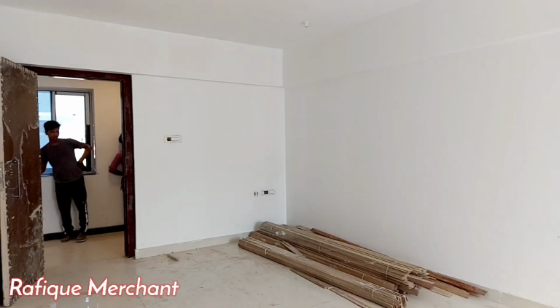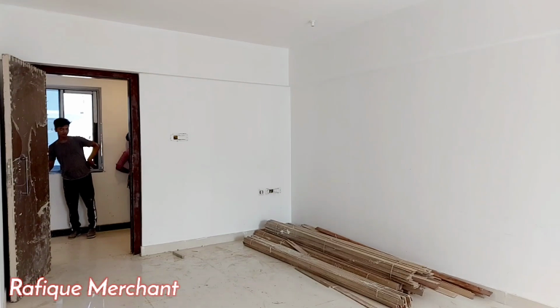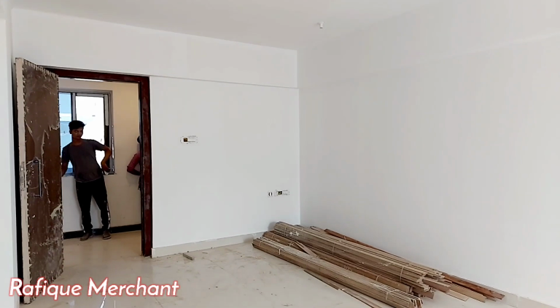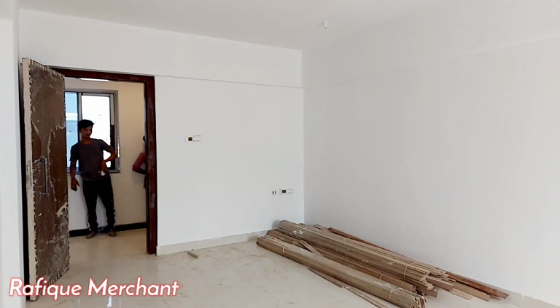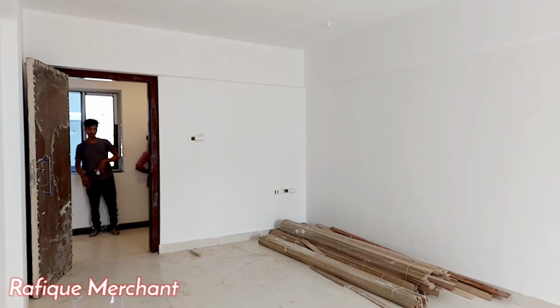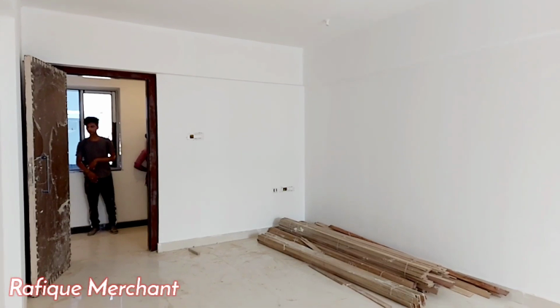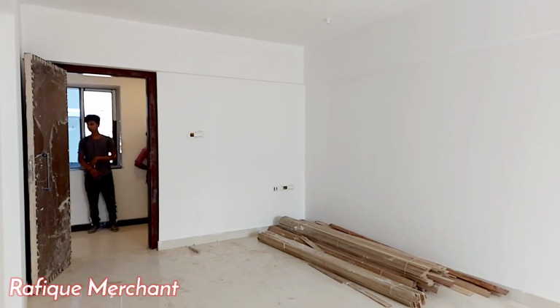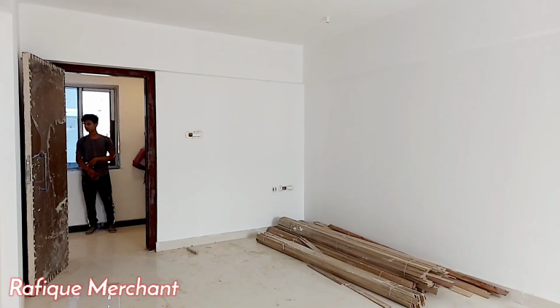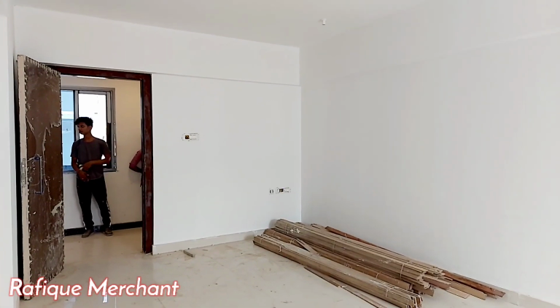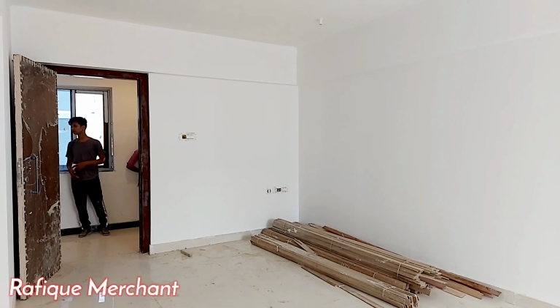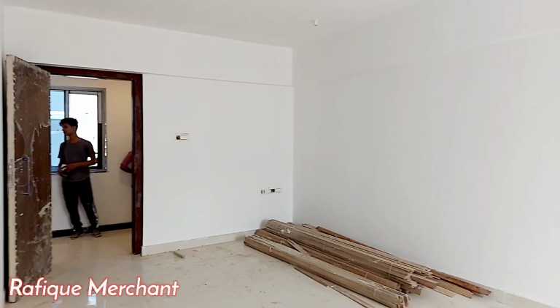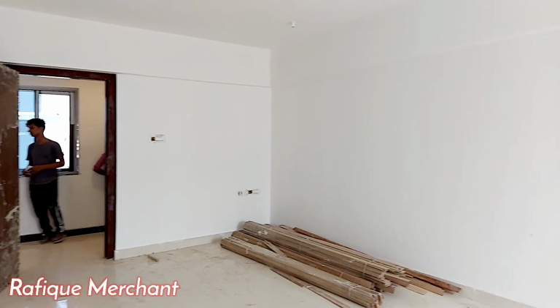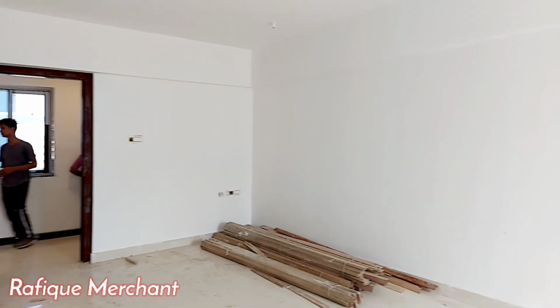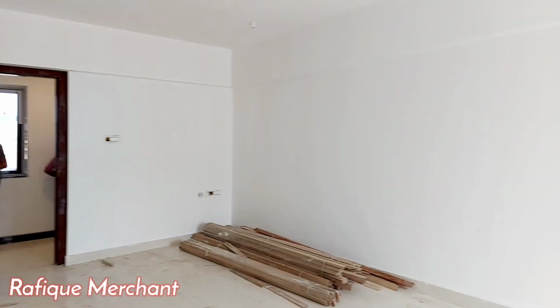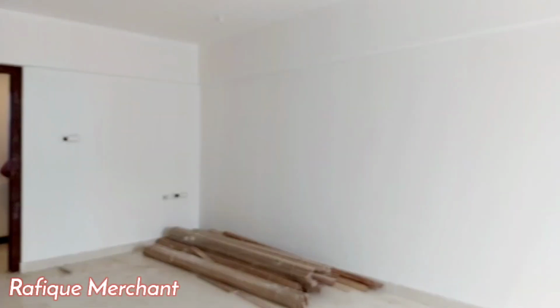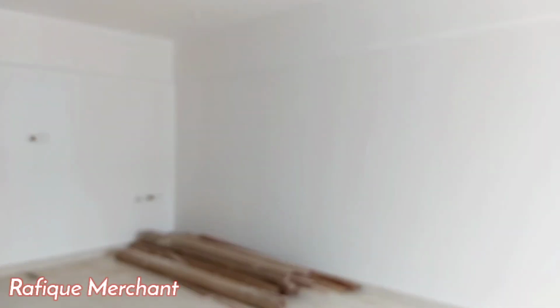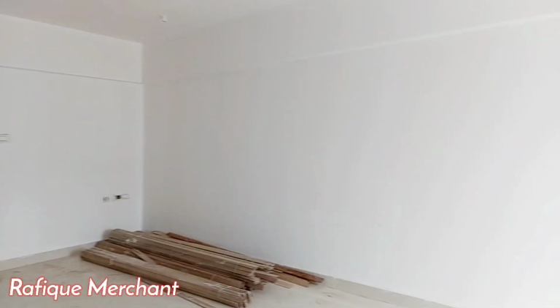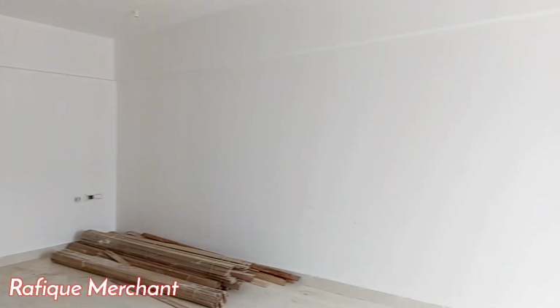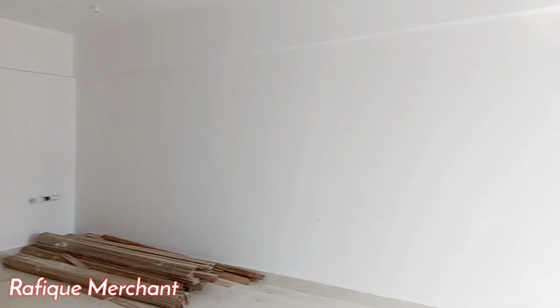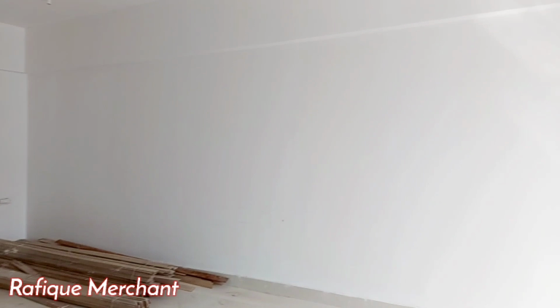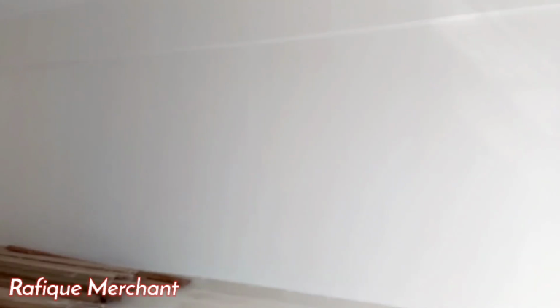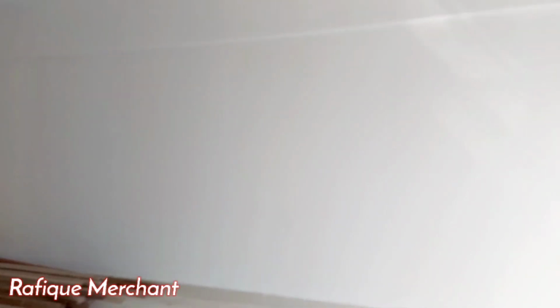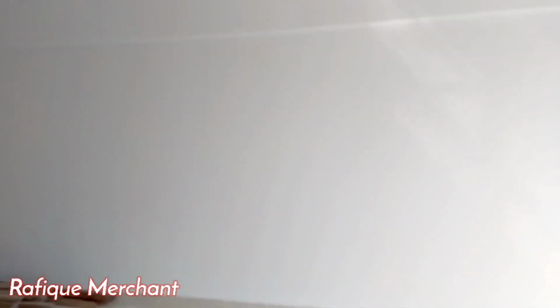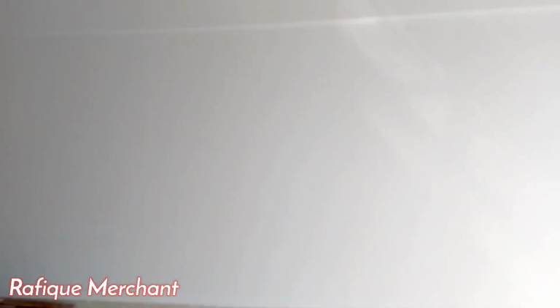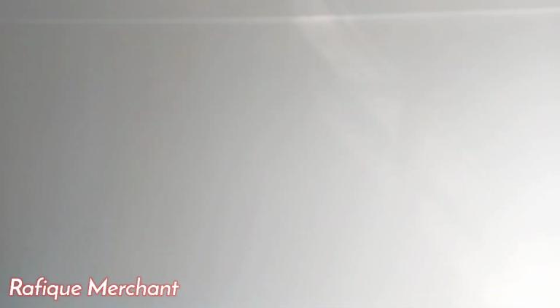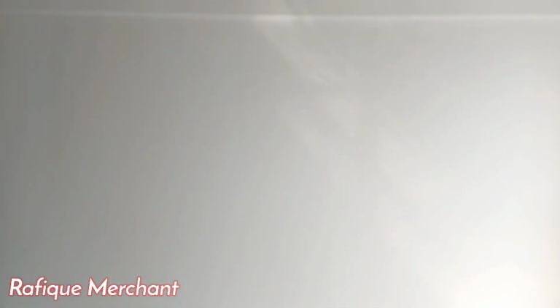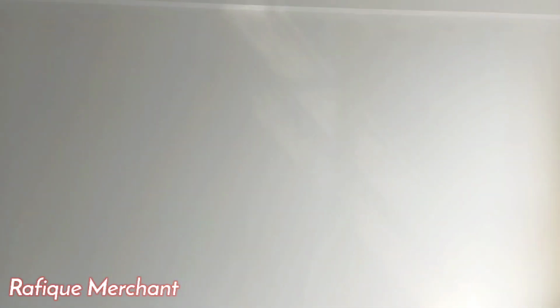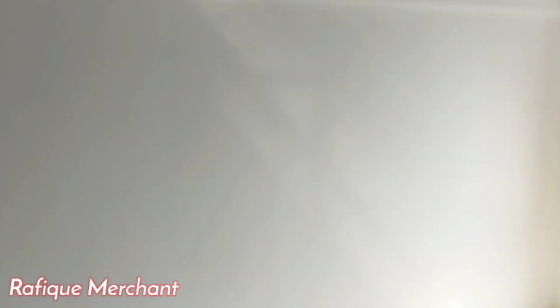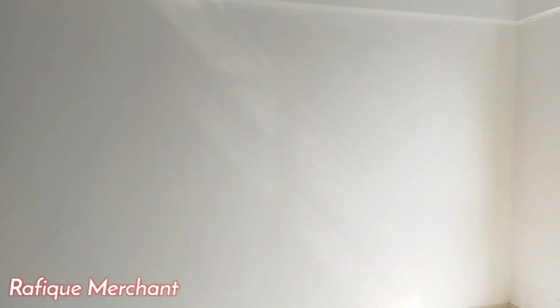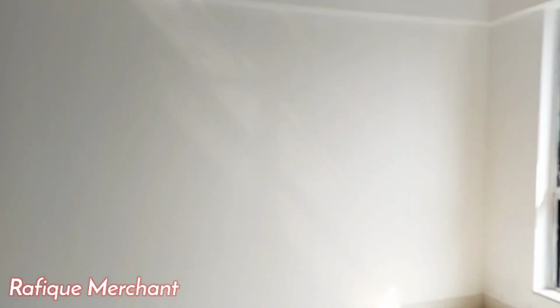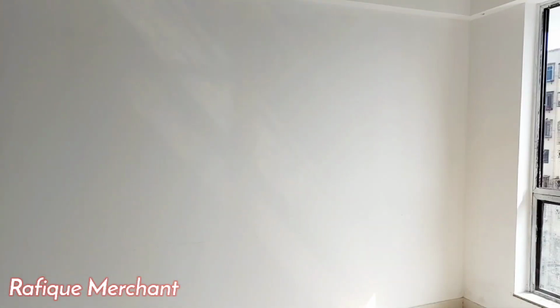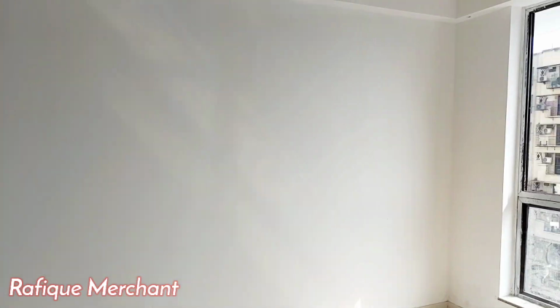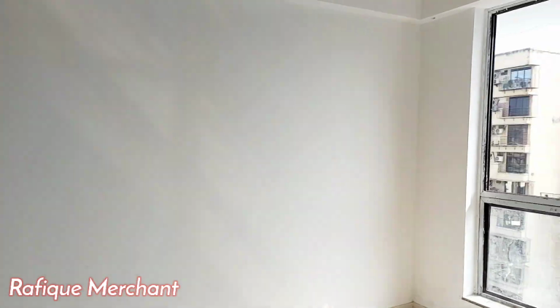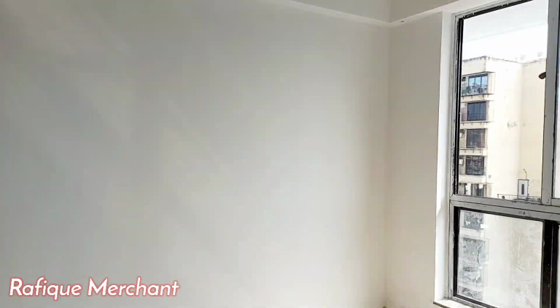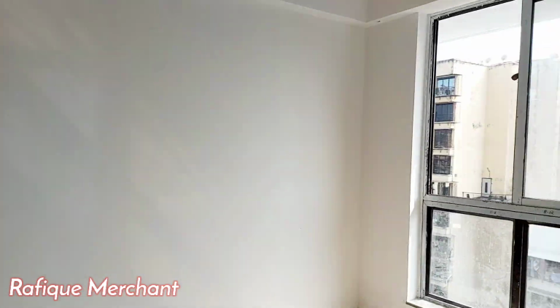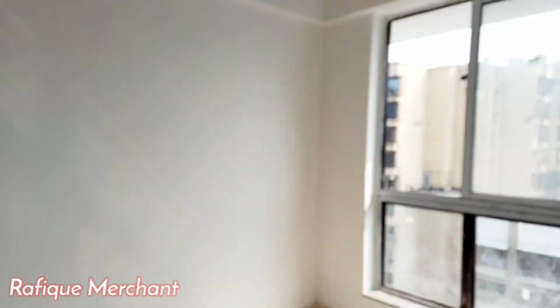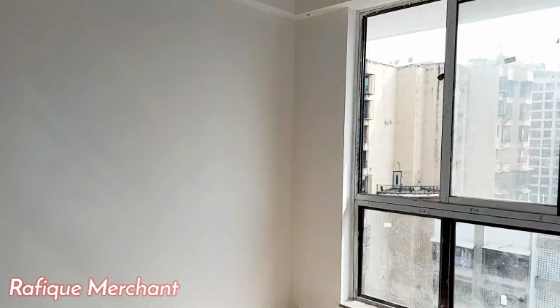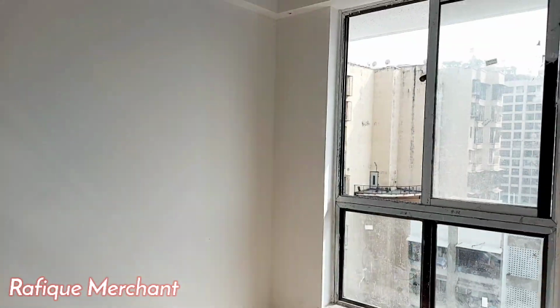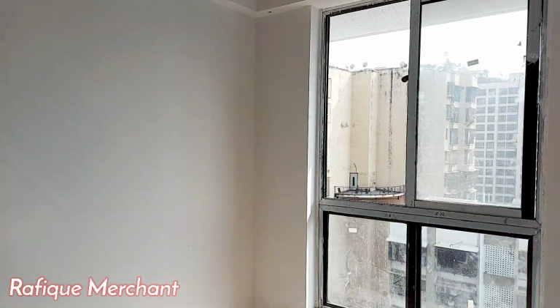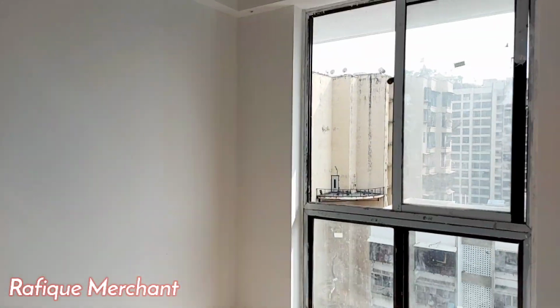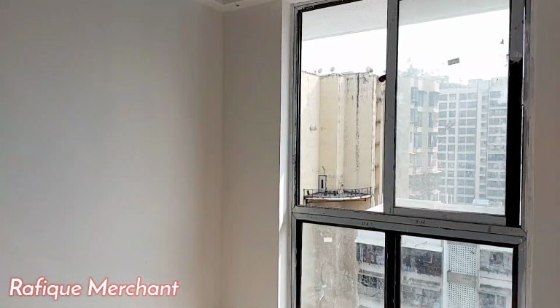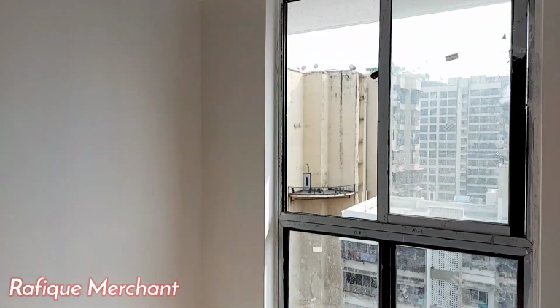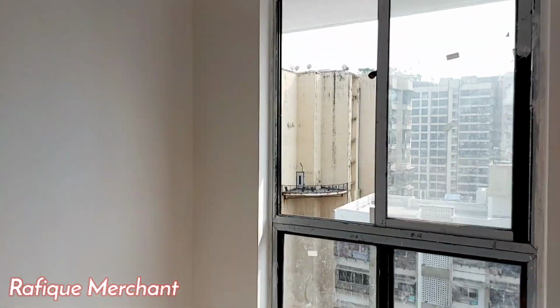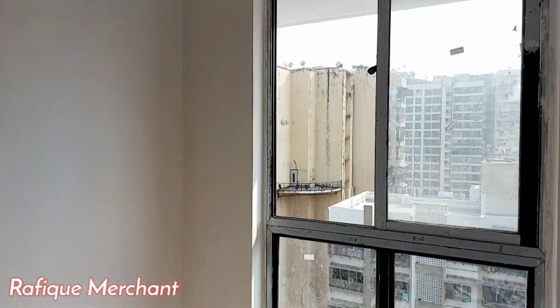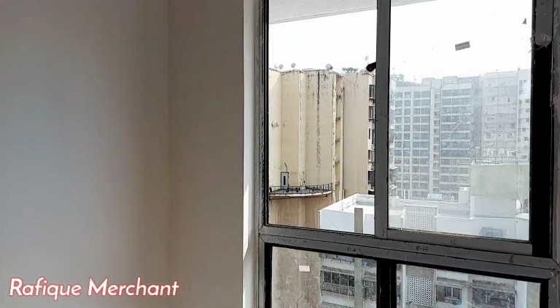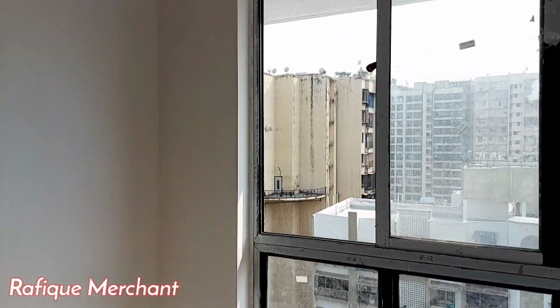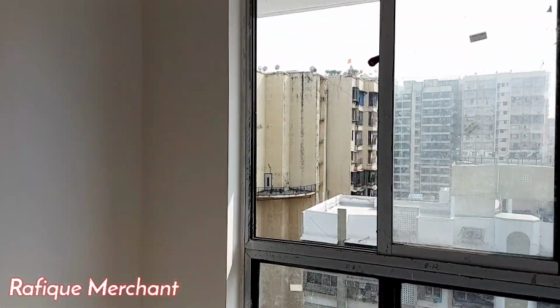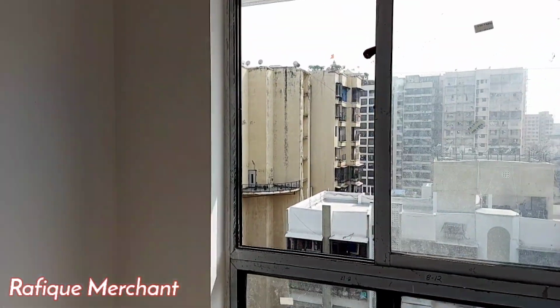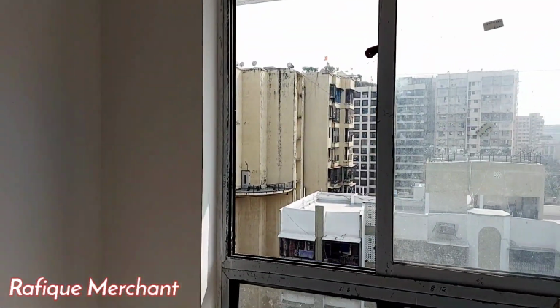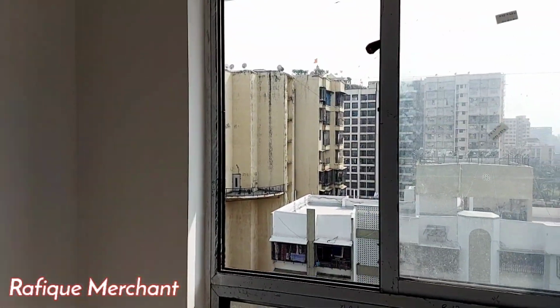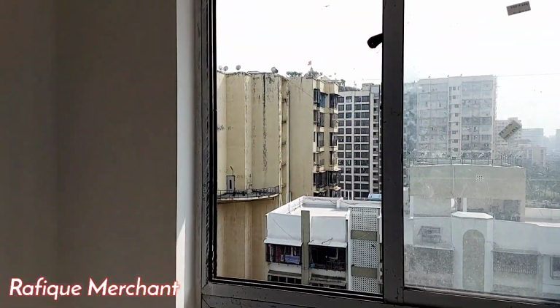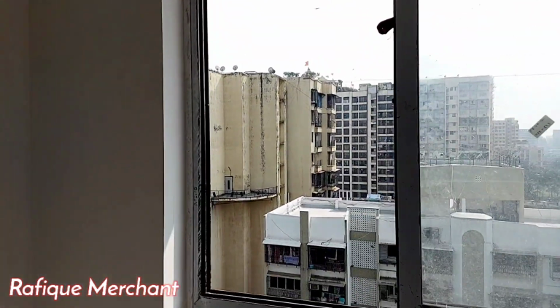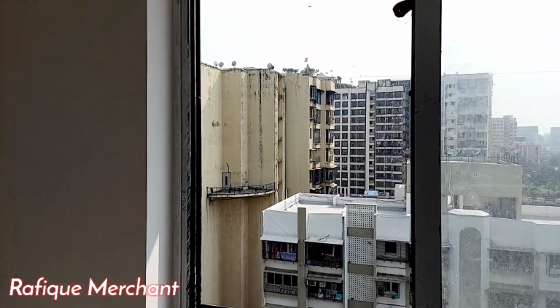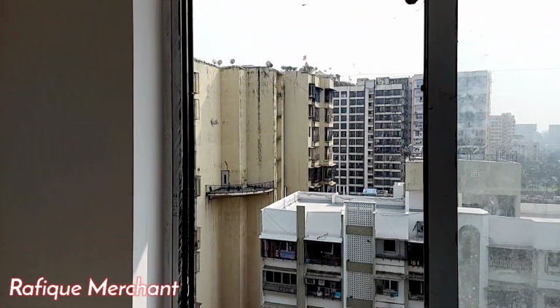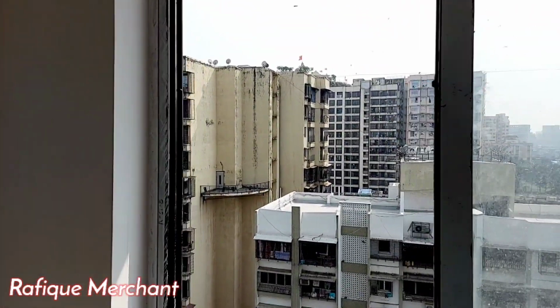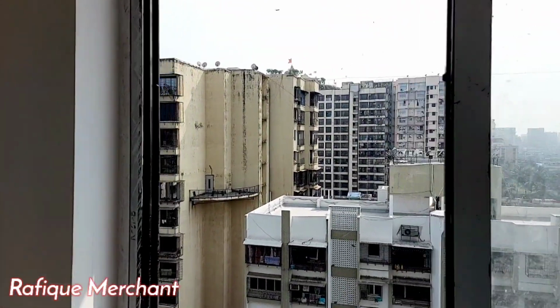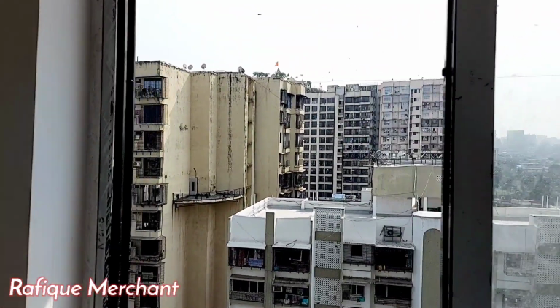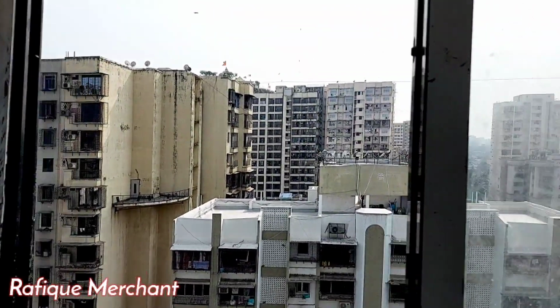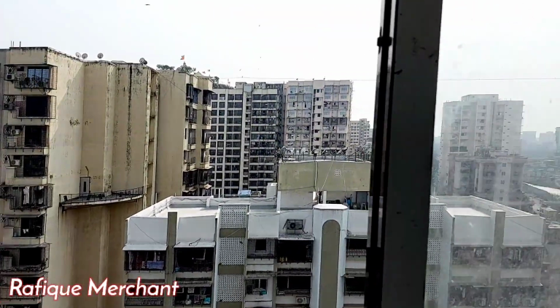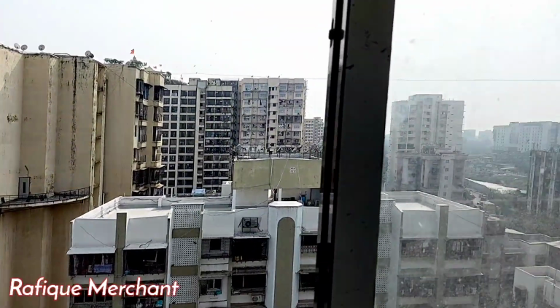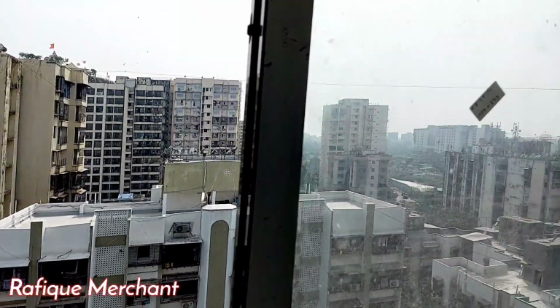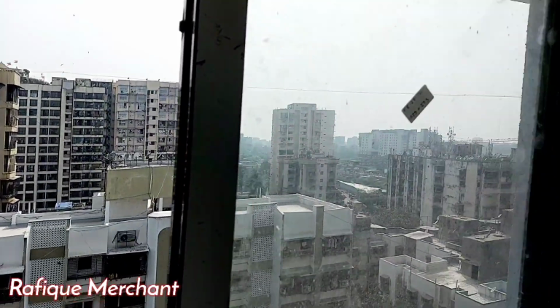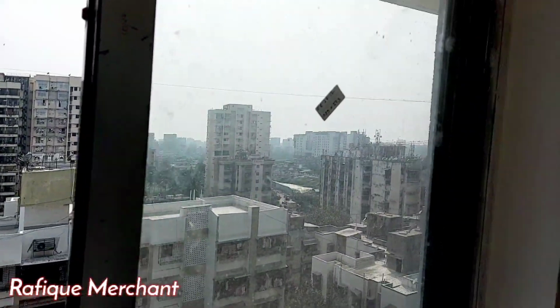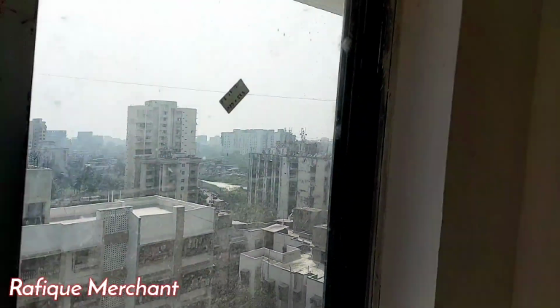This is Rafiq Merchant — new properties every day on my YouTube channel. If you want to rent or sell, like and subscribe. Cheers!